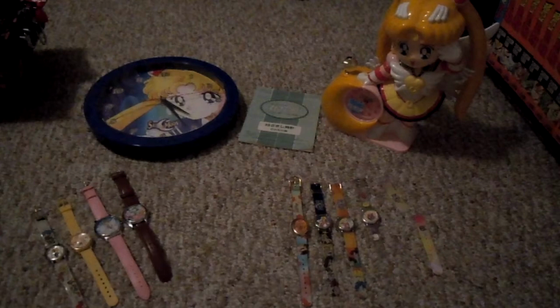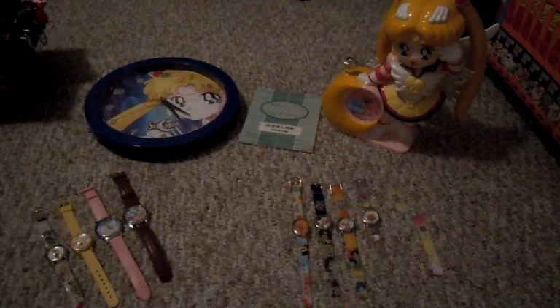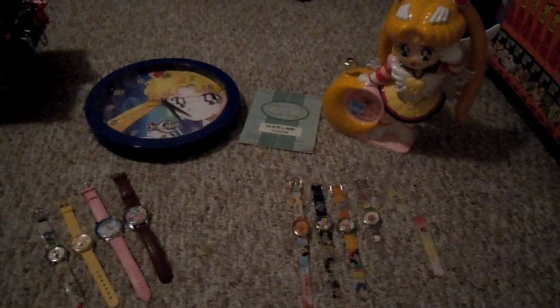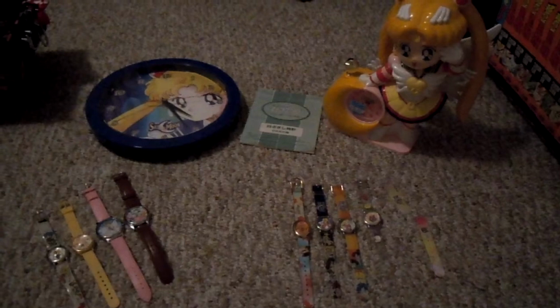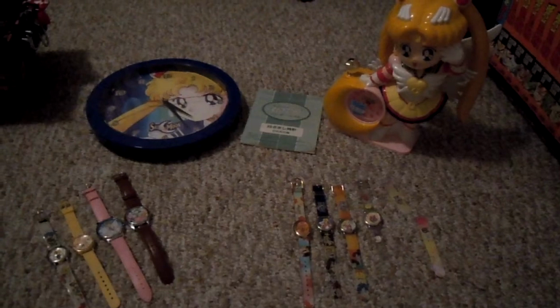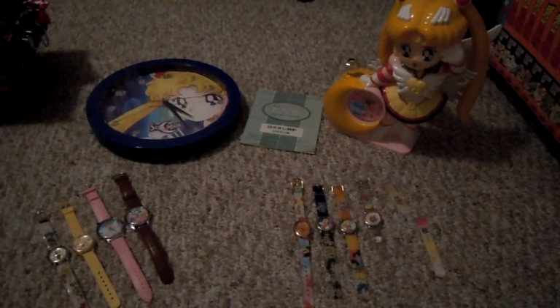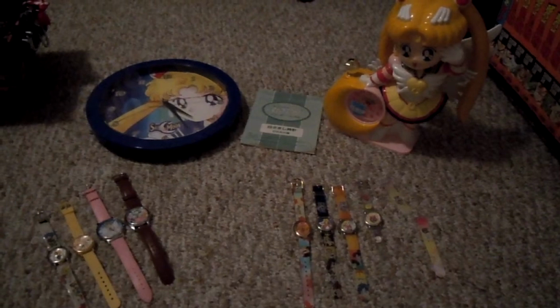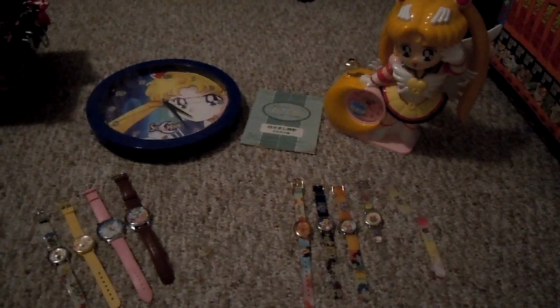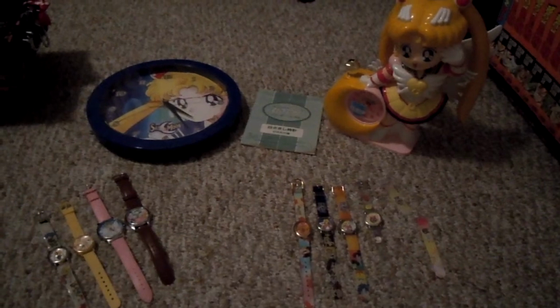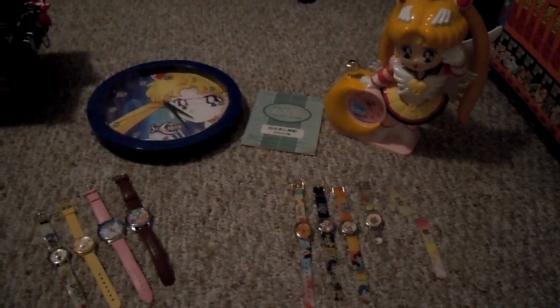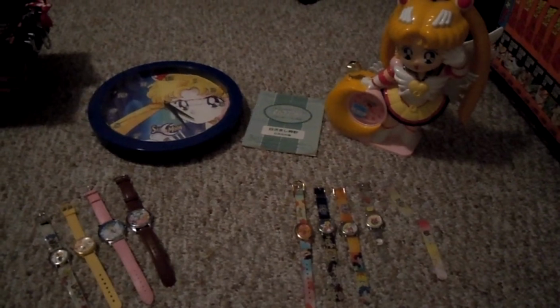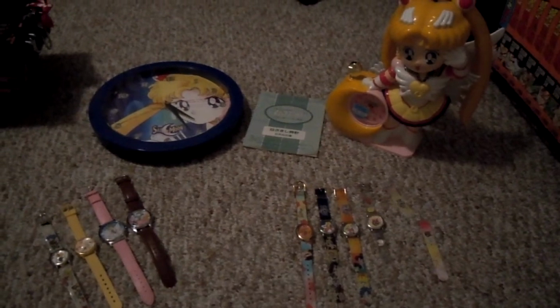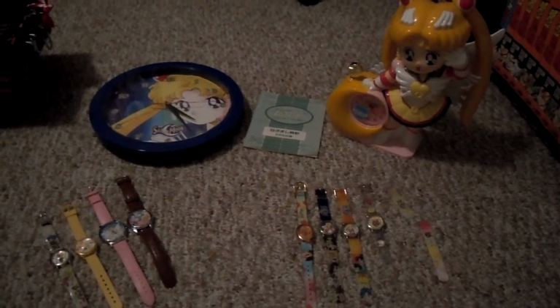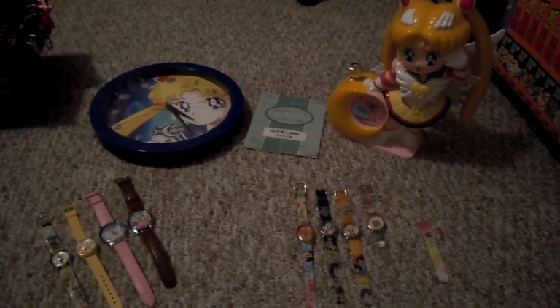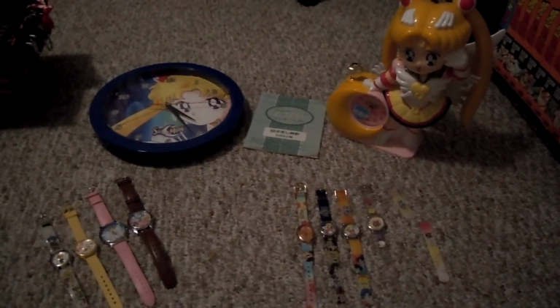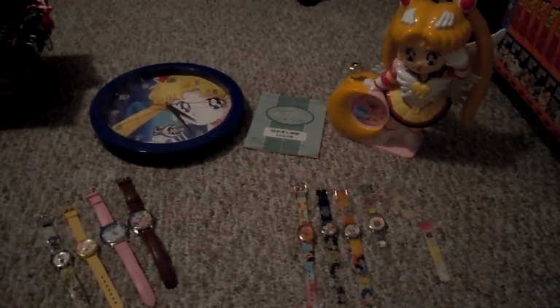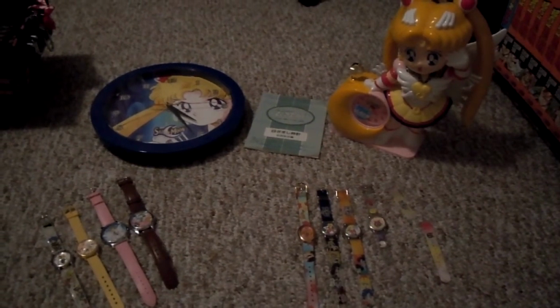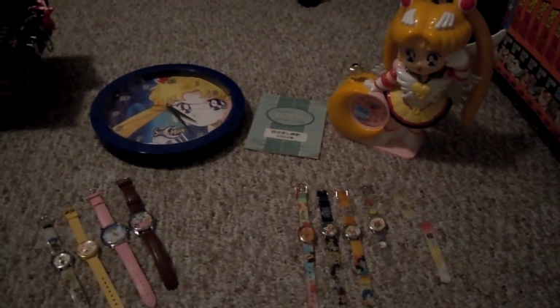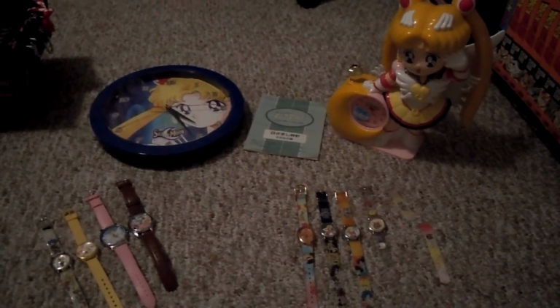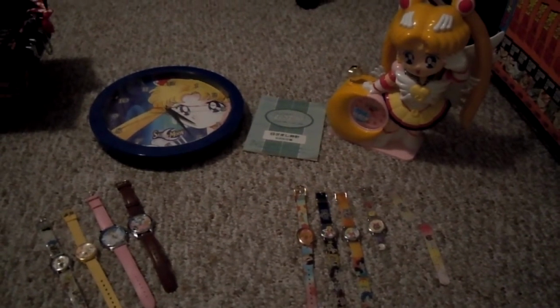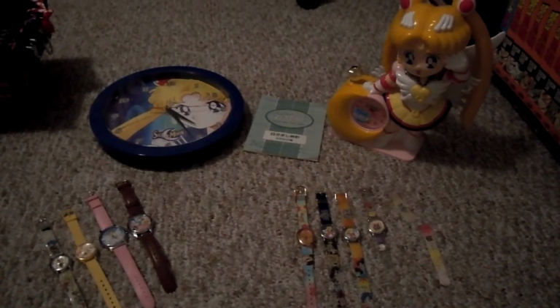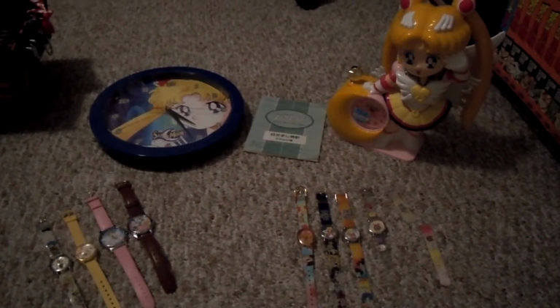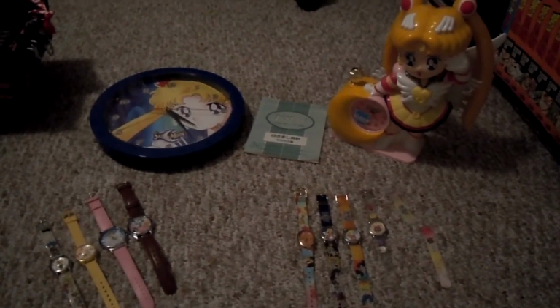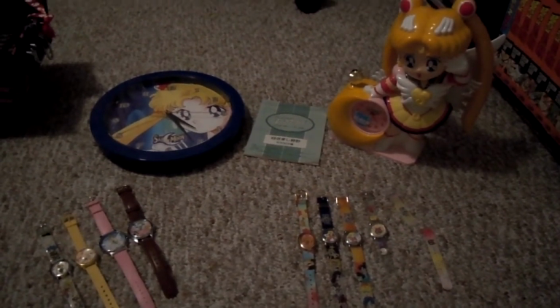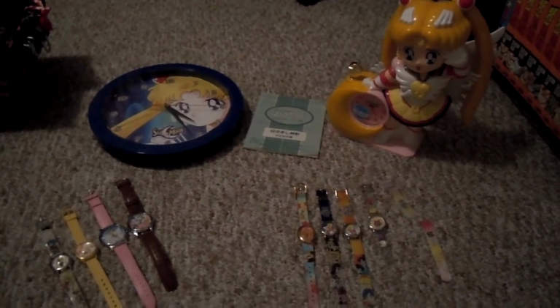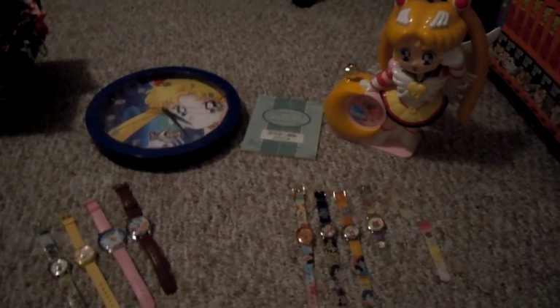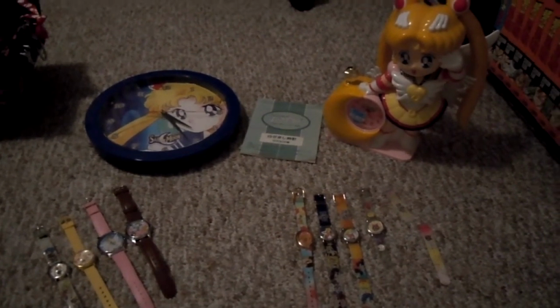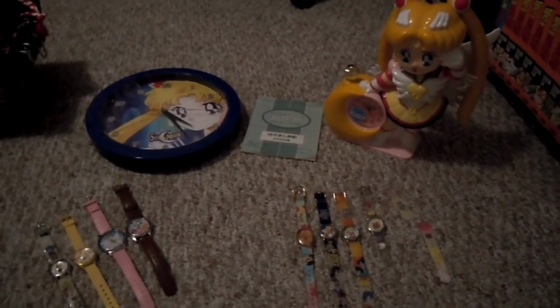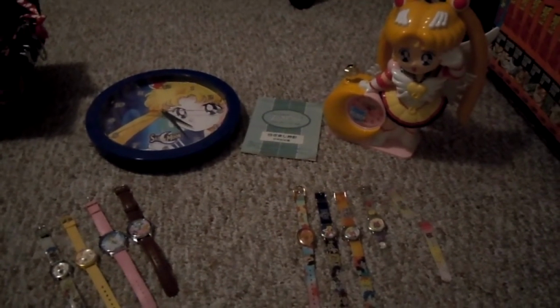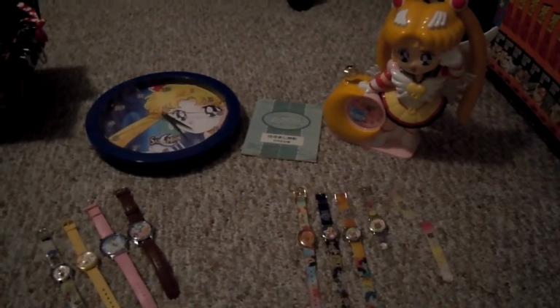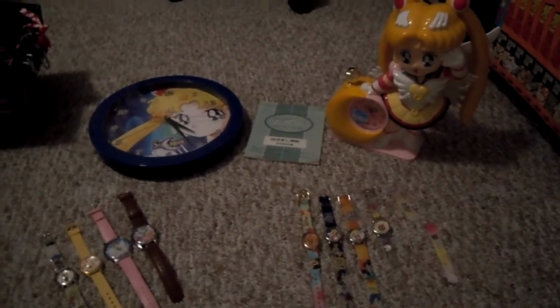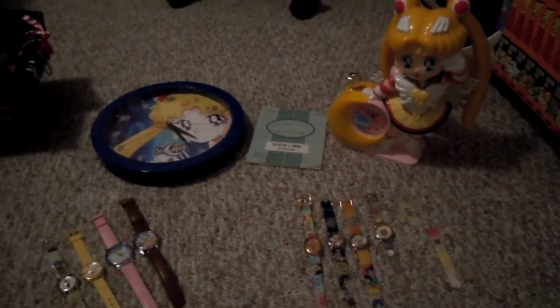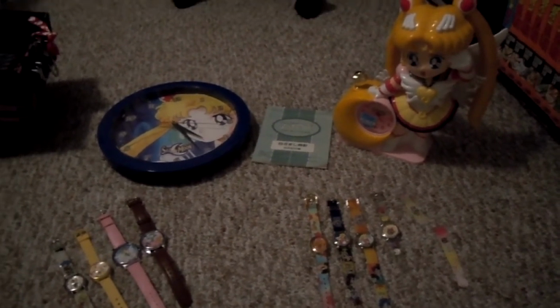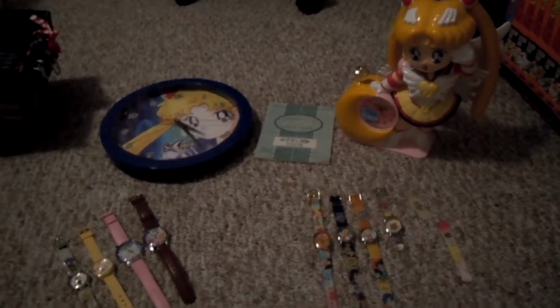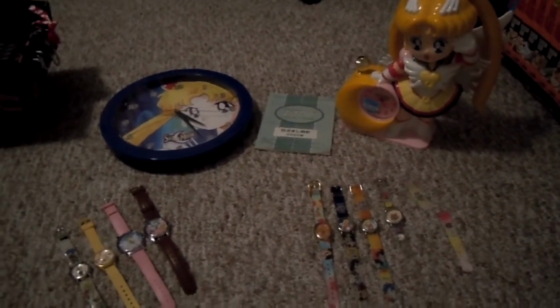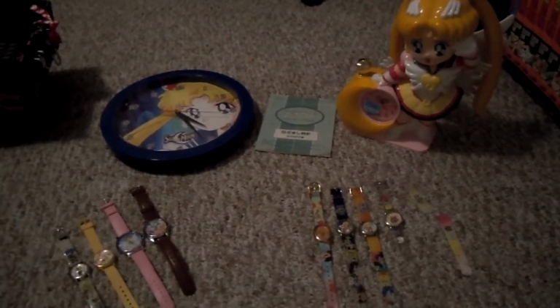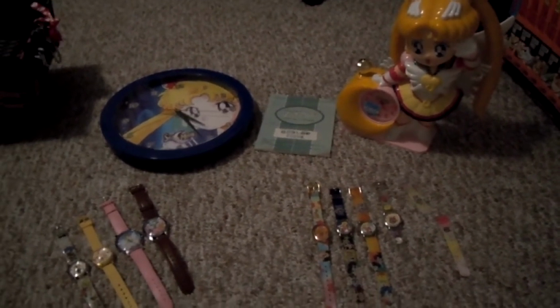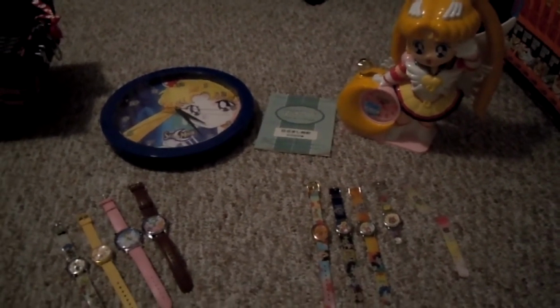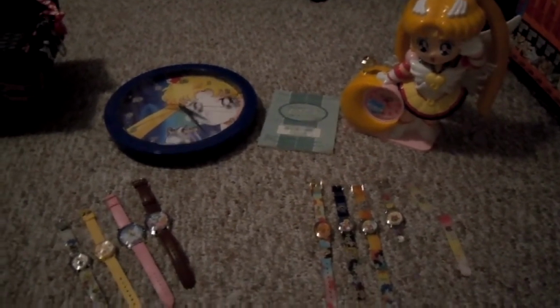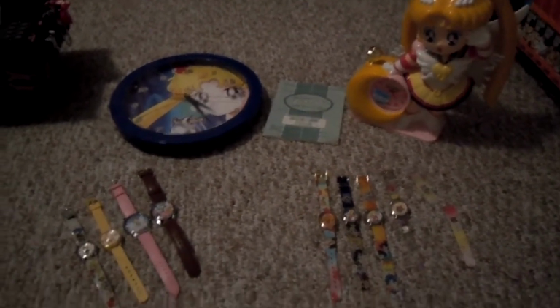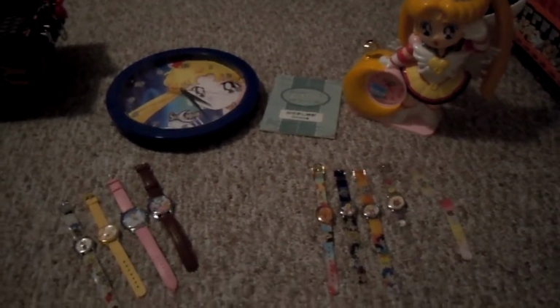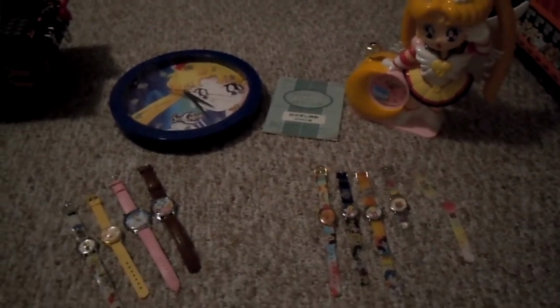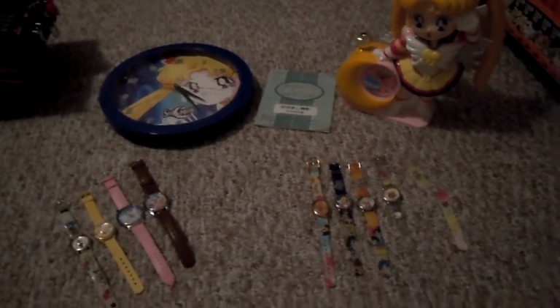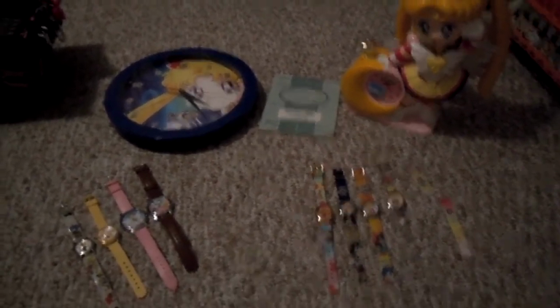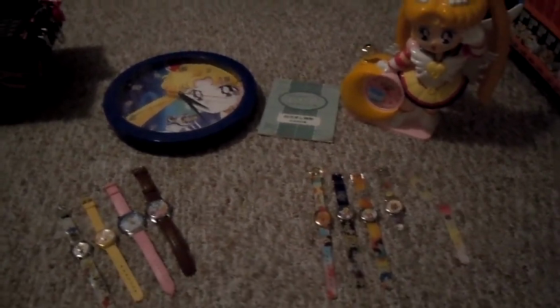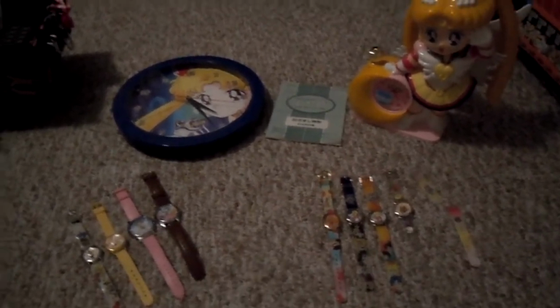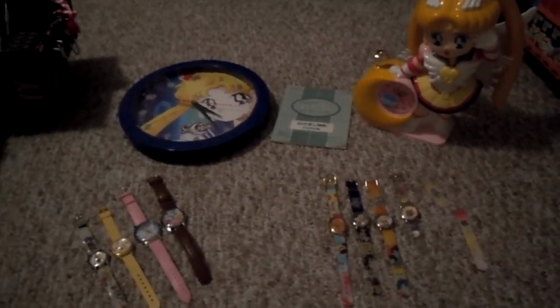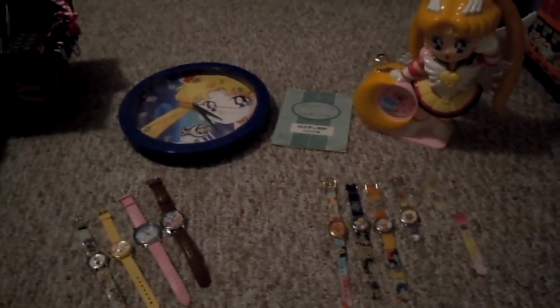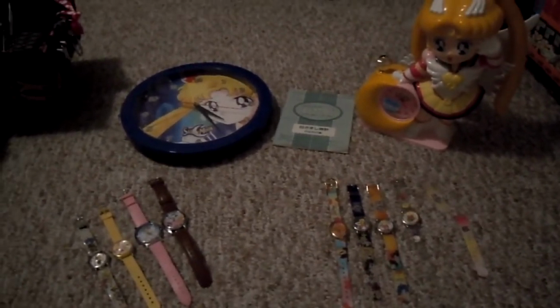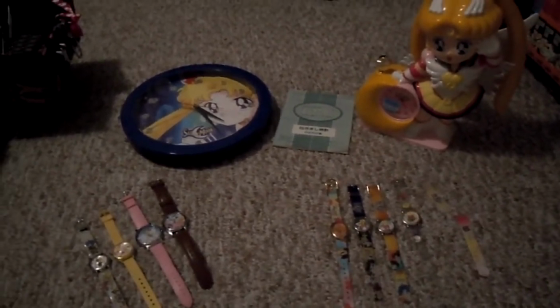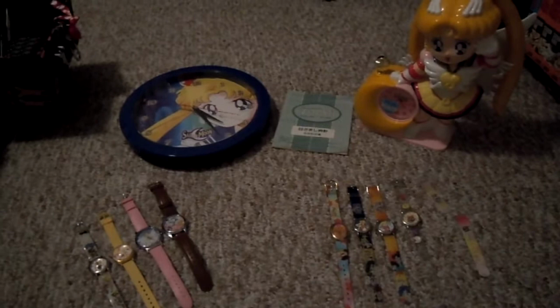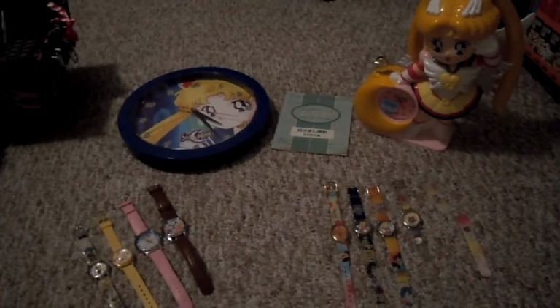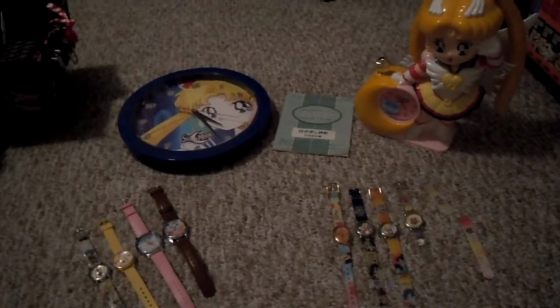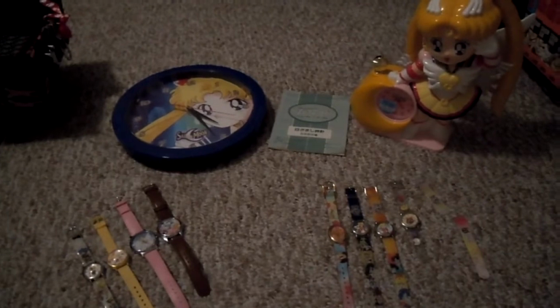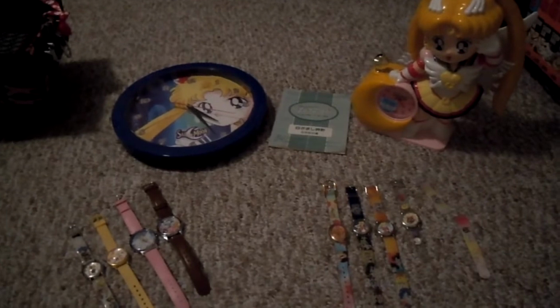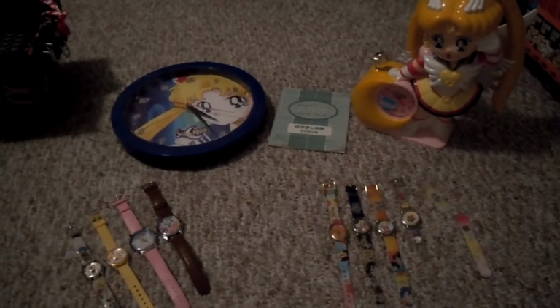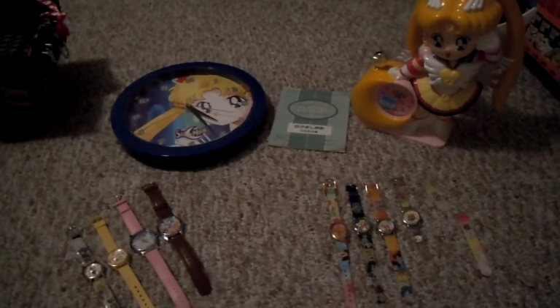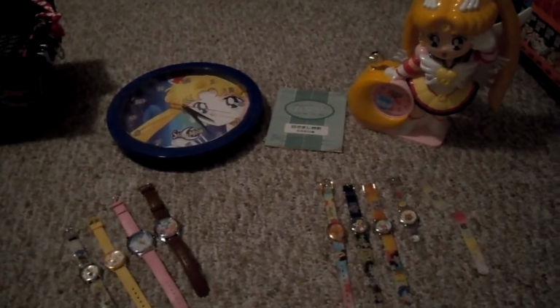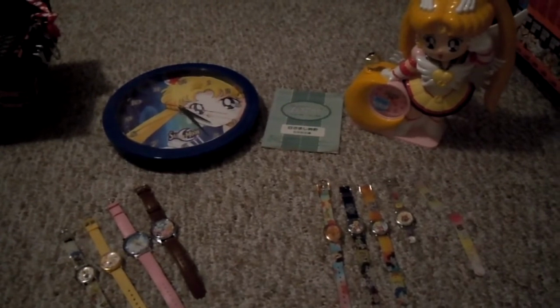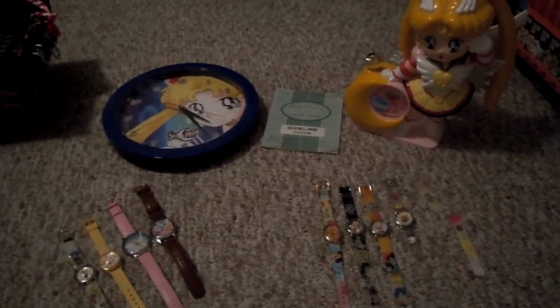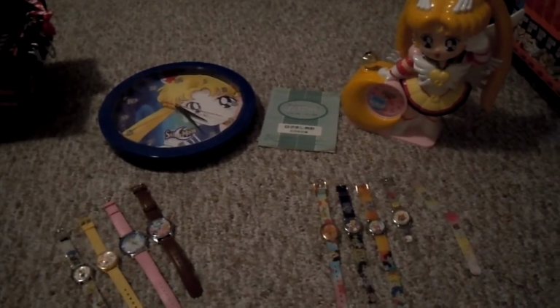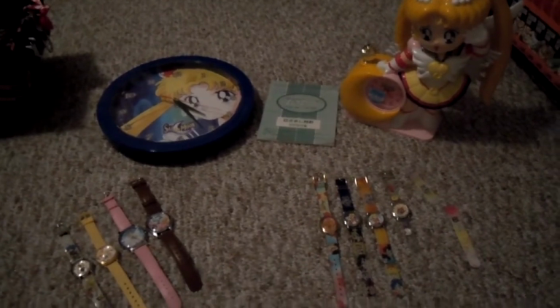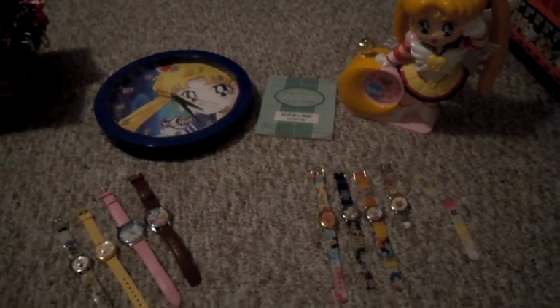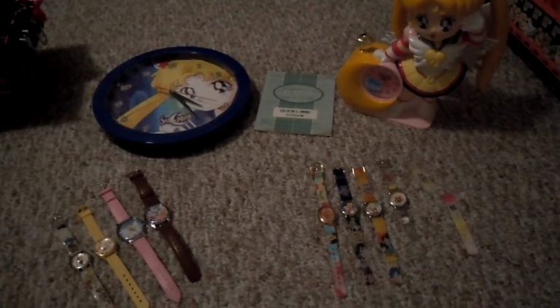Hi everybody, this is going to be a video about my Sailor Moon clock and watch collection.